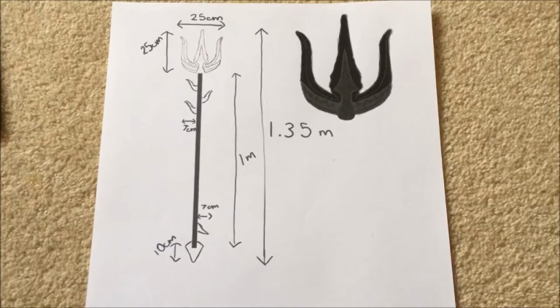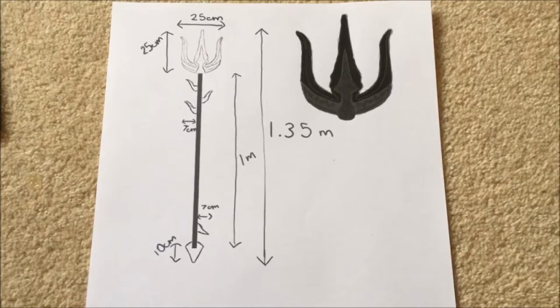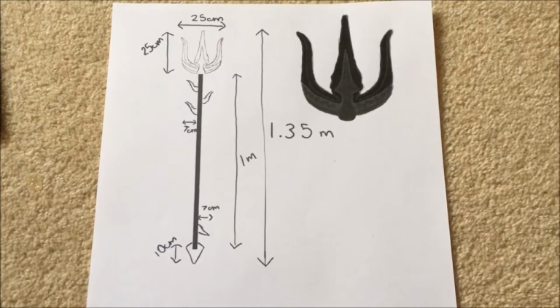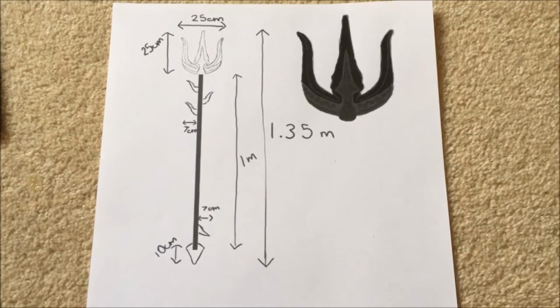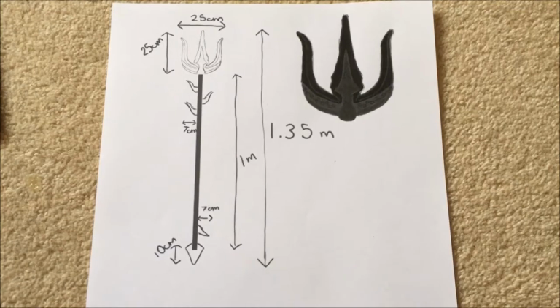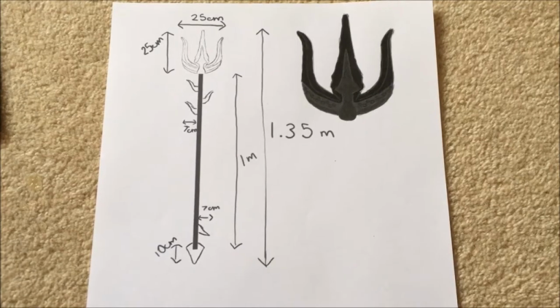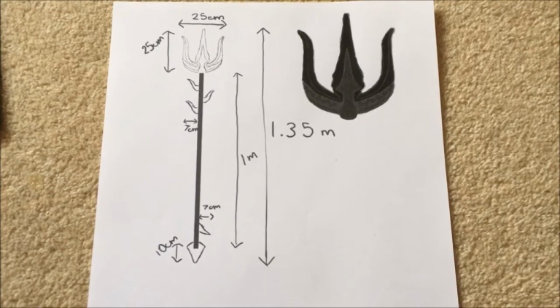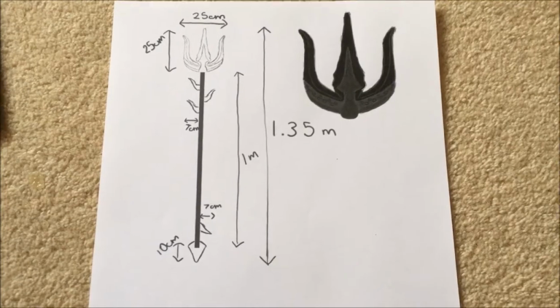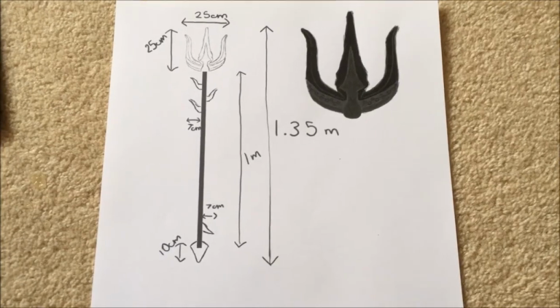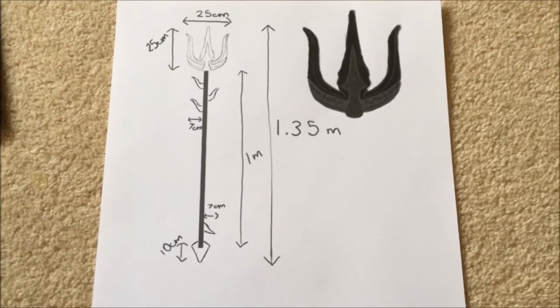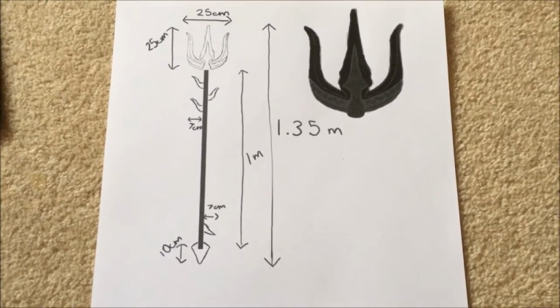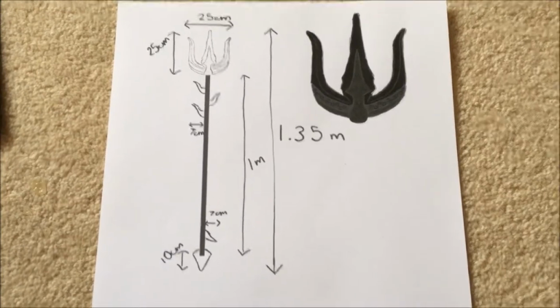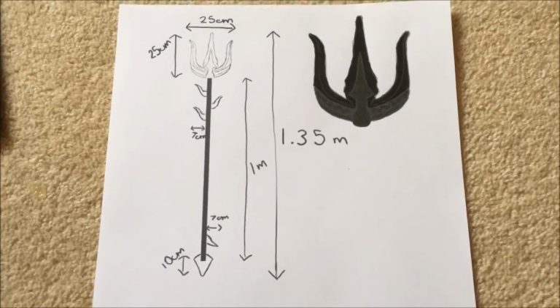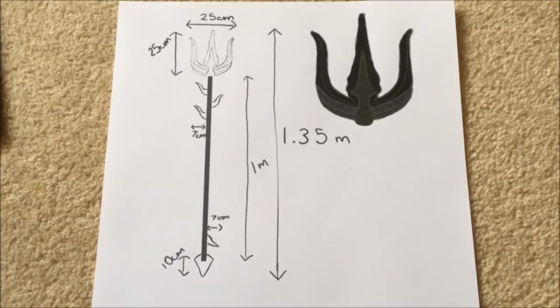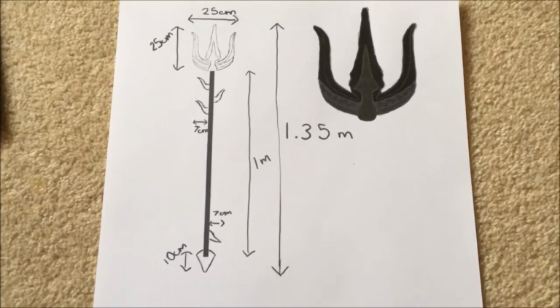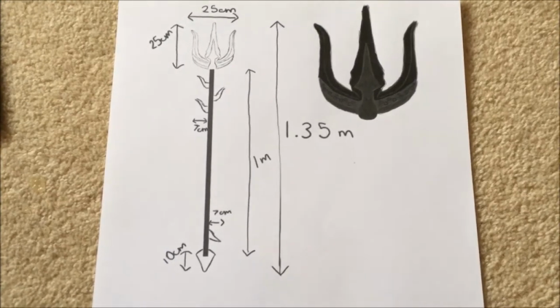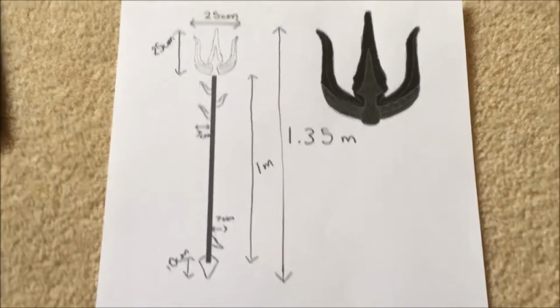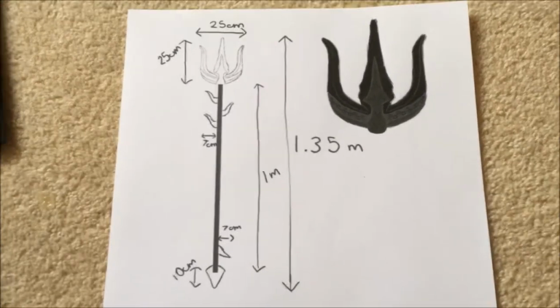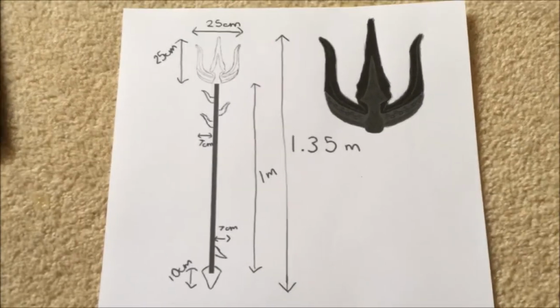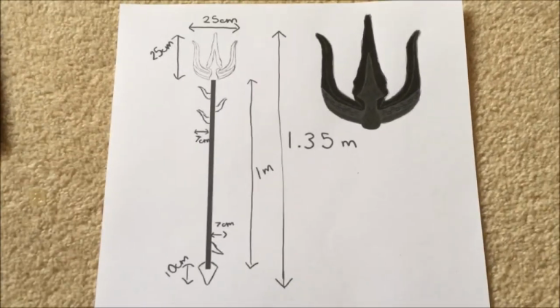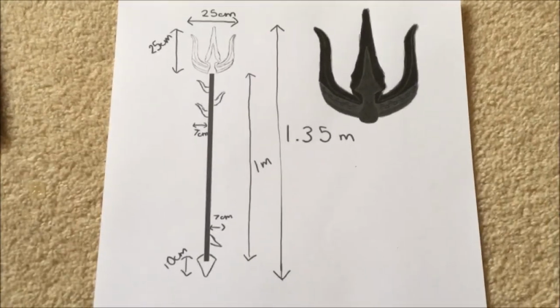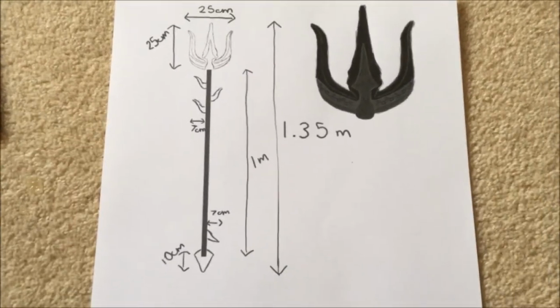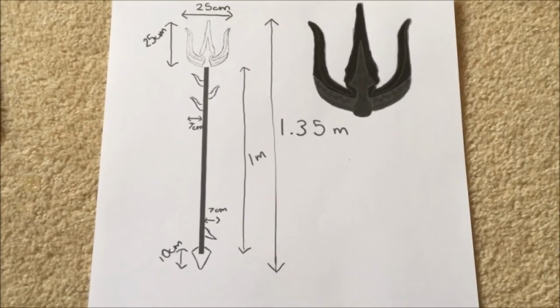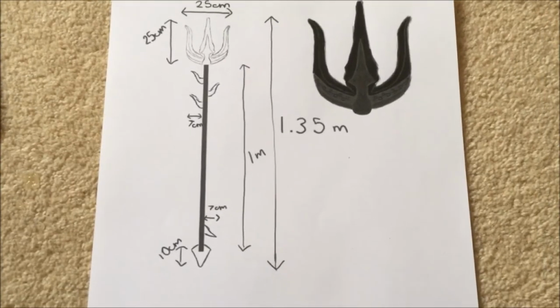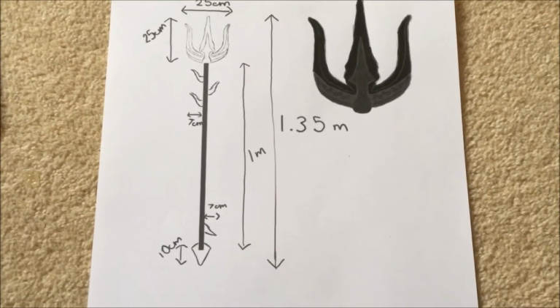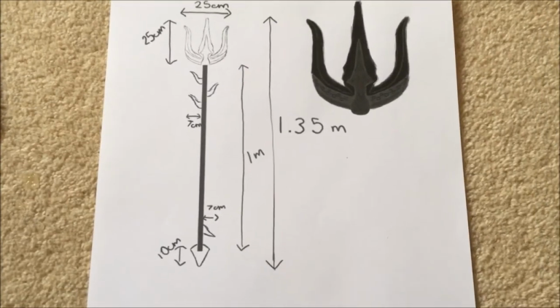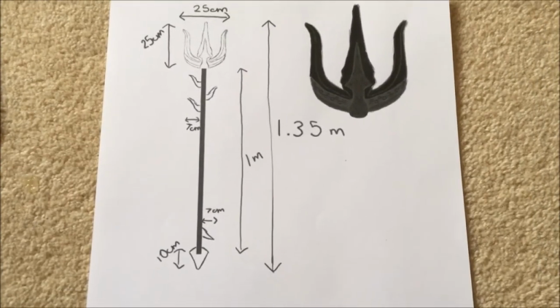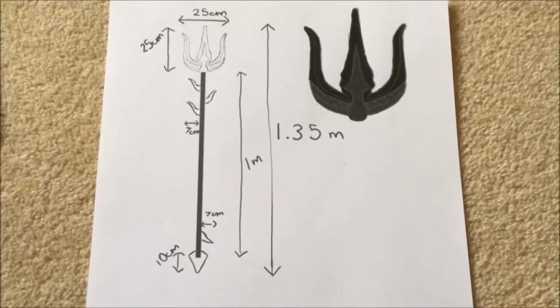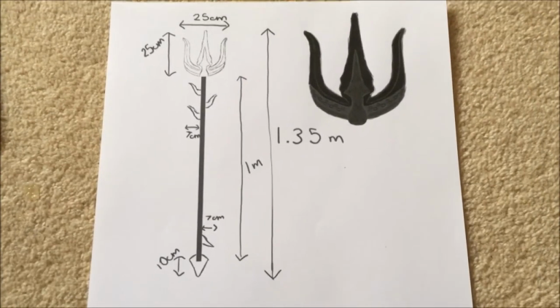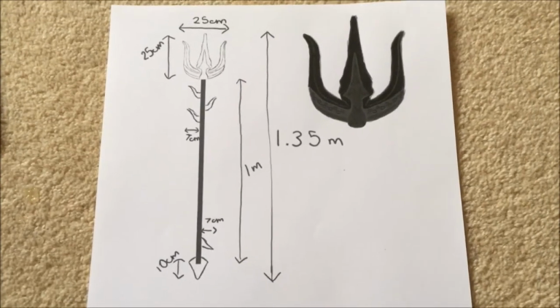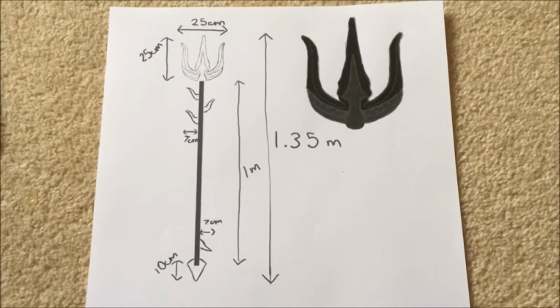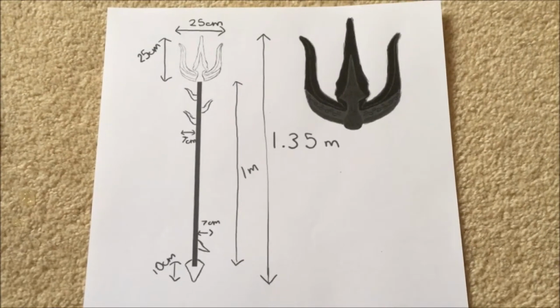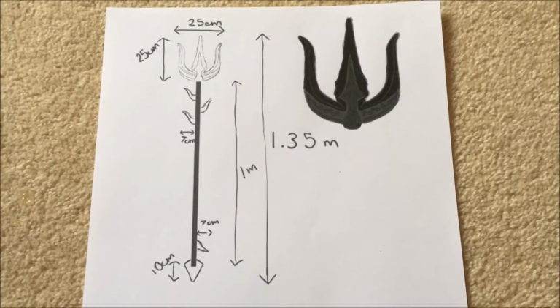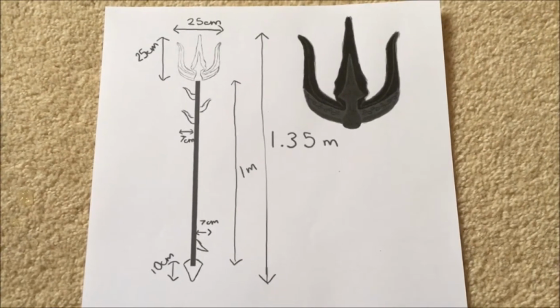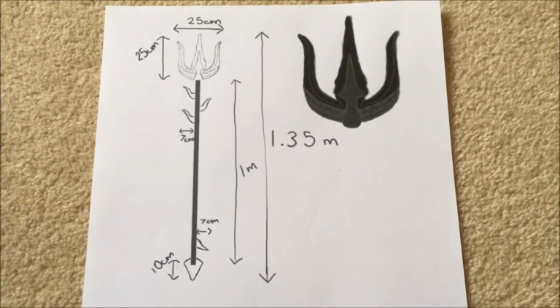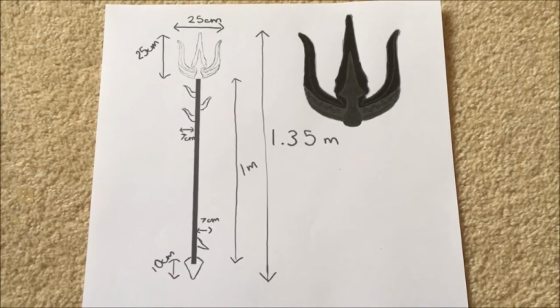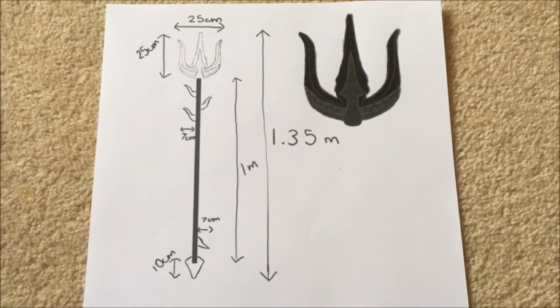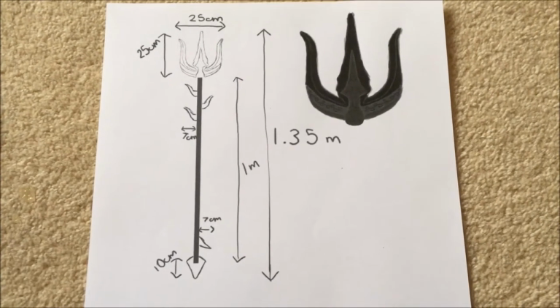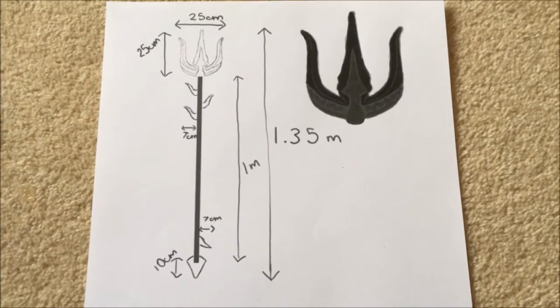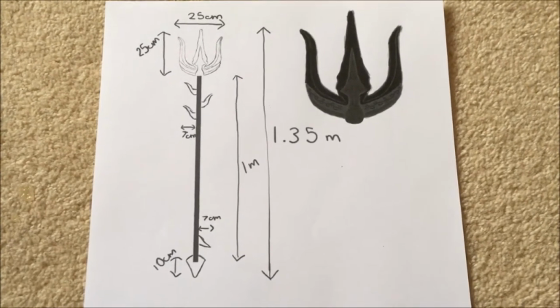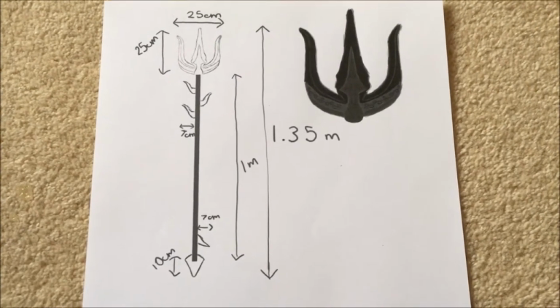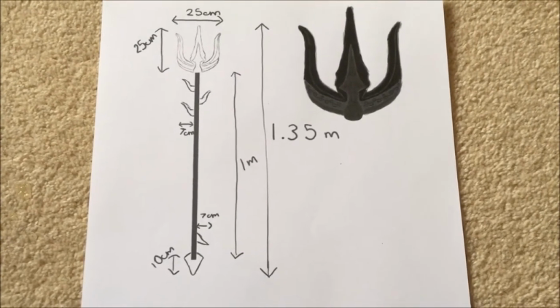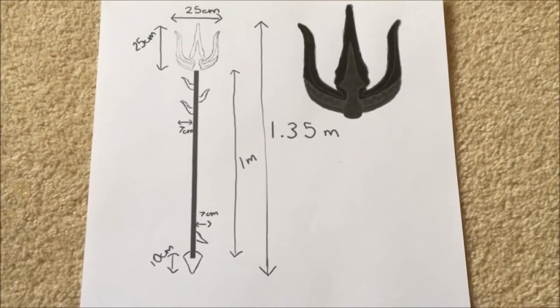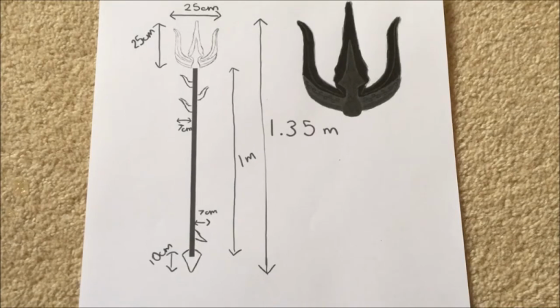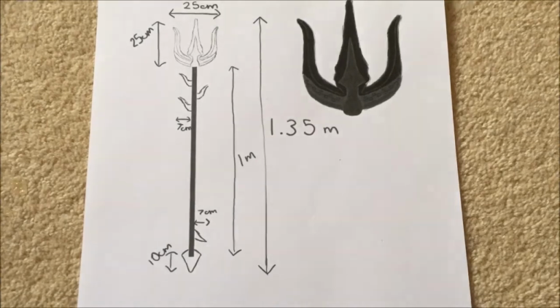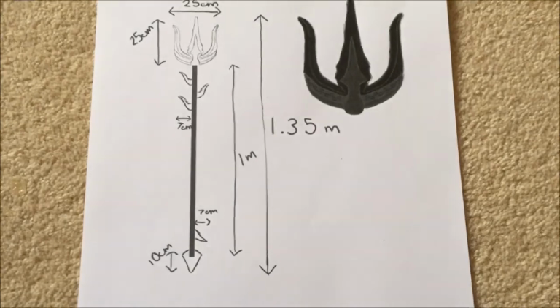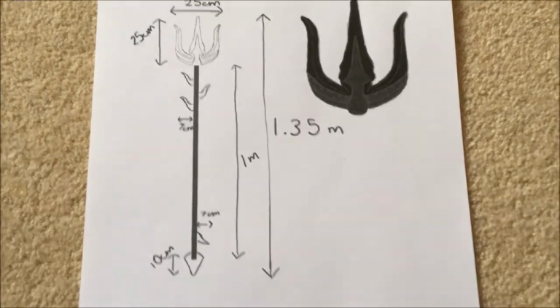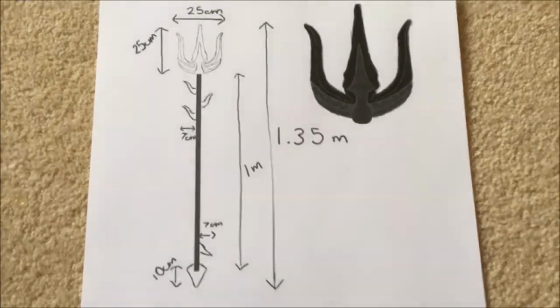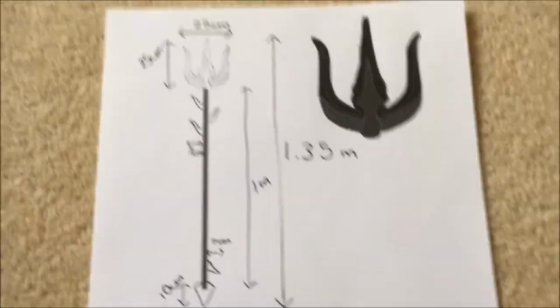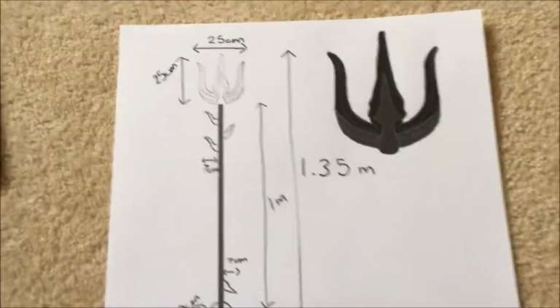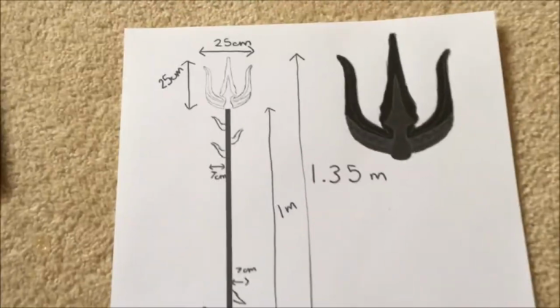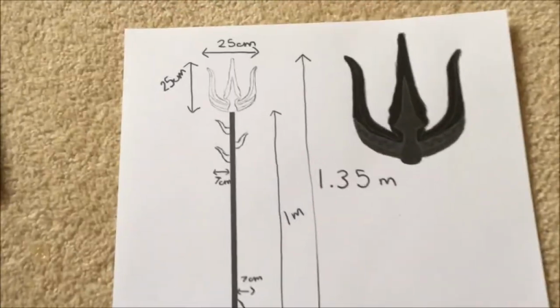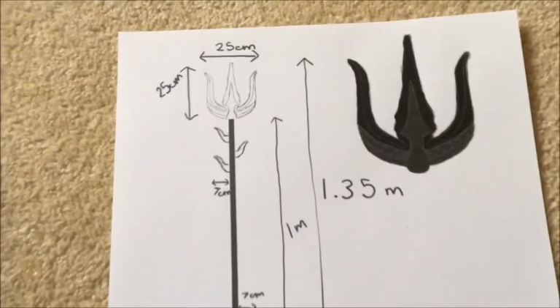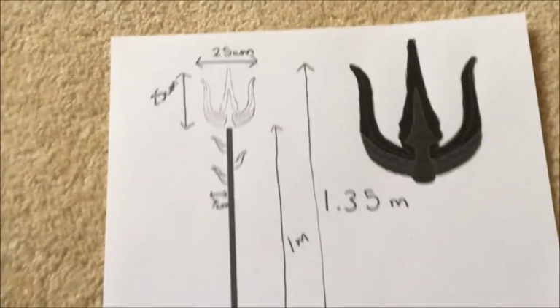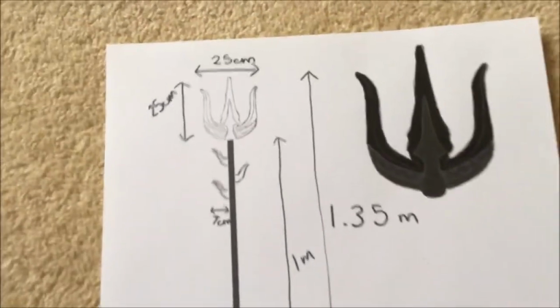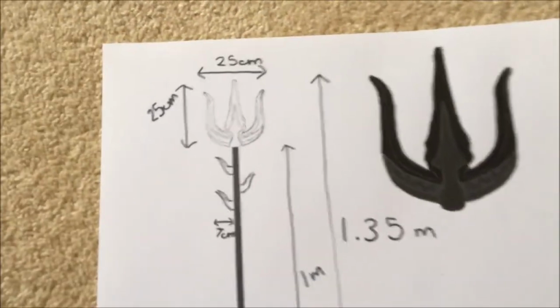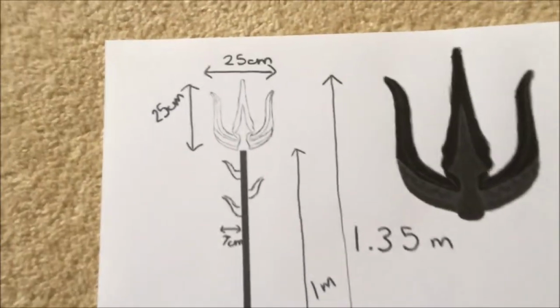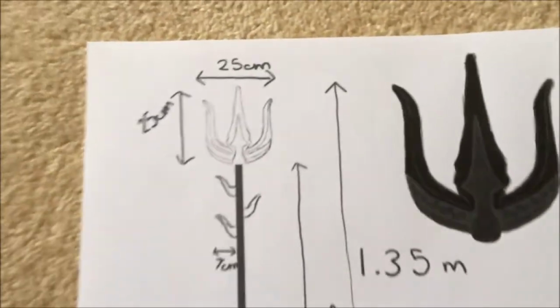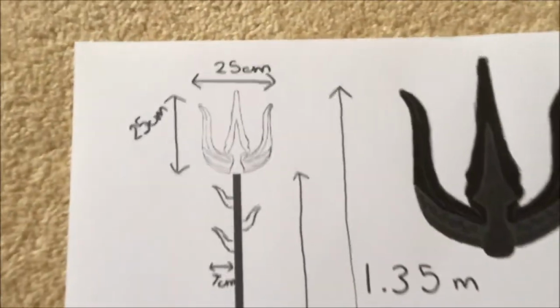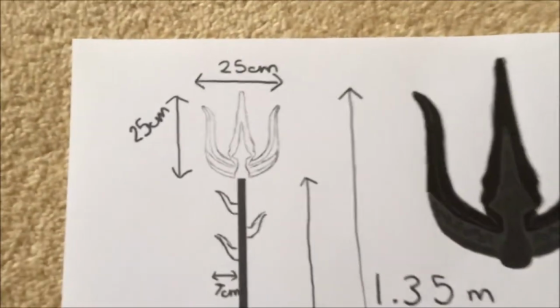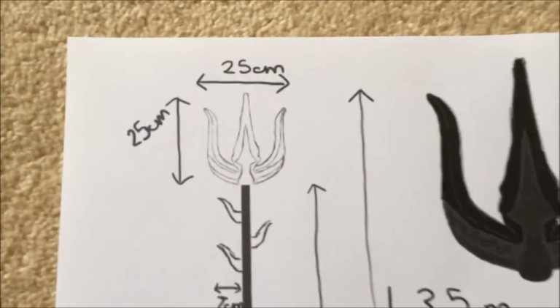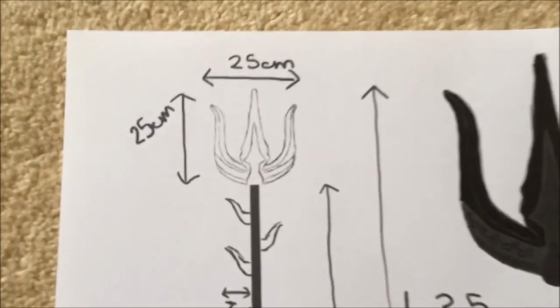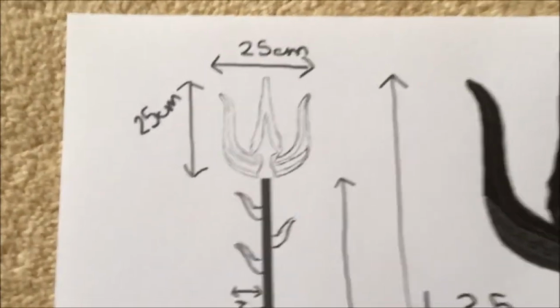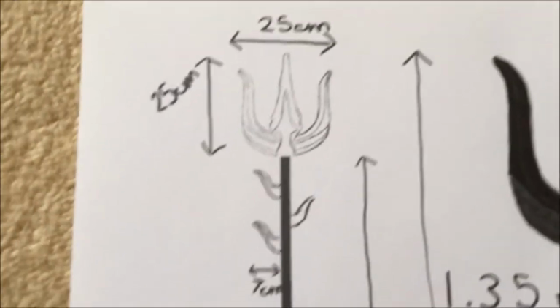So here I have my initial plan. I drew this up on the computer and I have all the measurements on here.